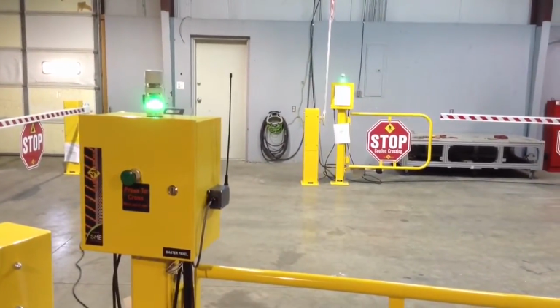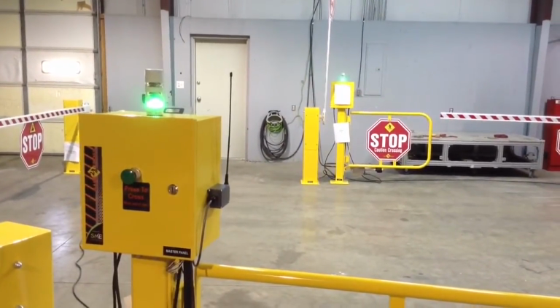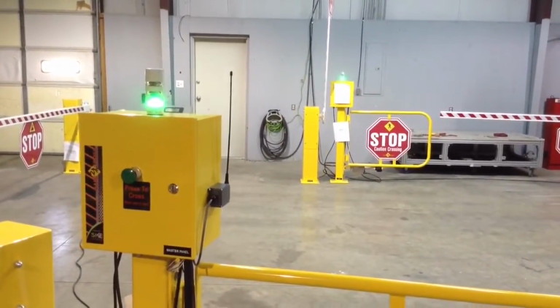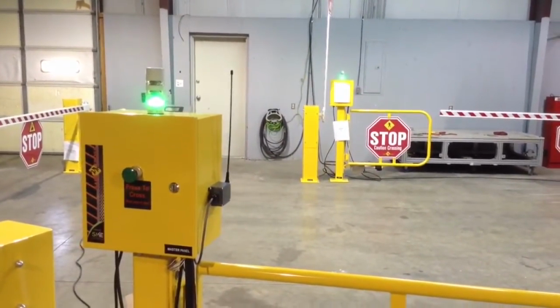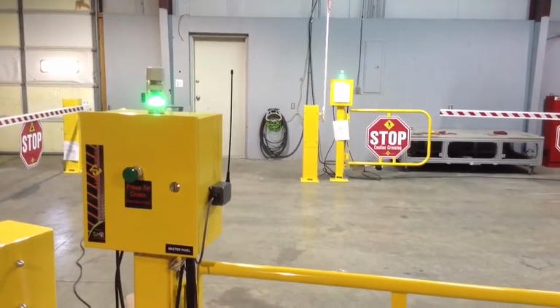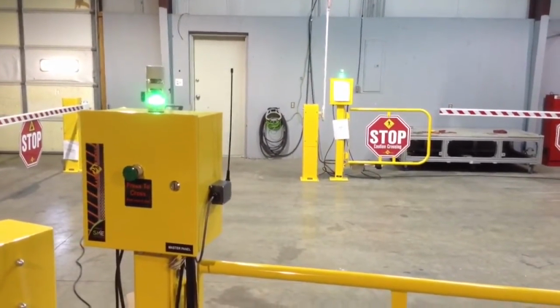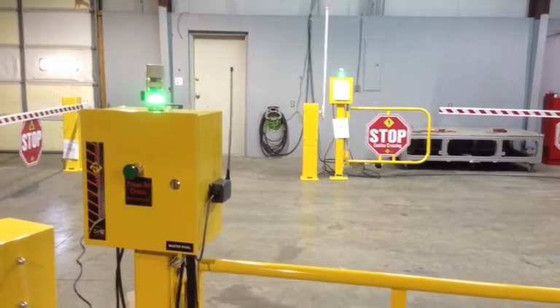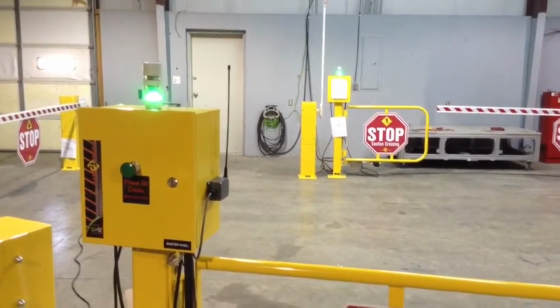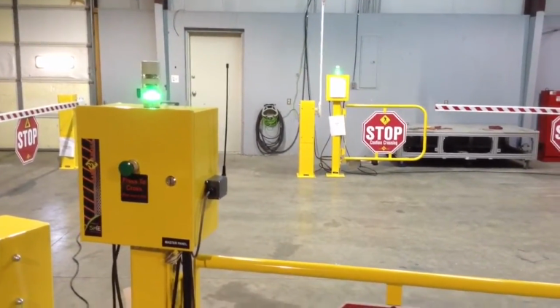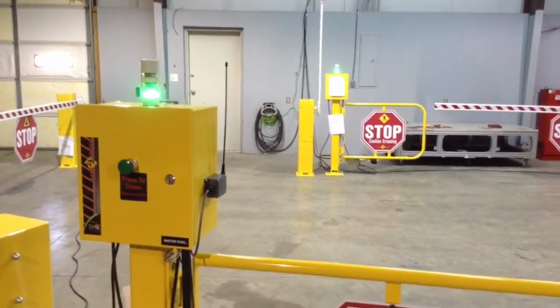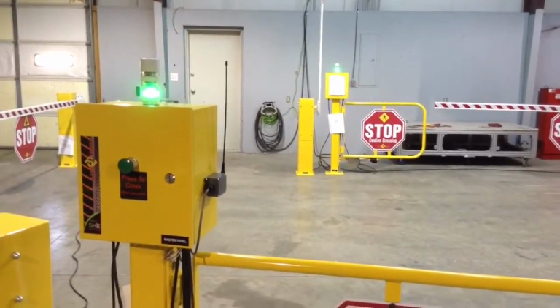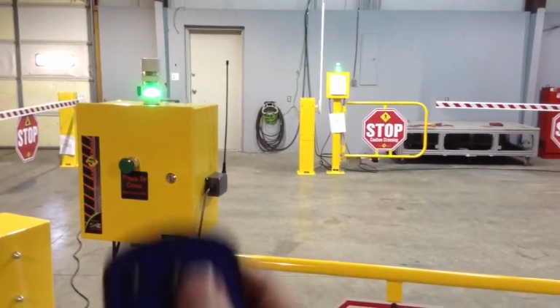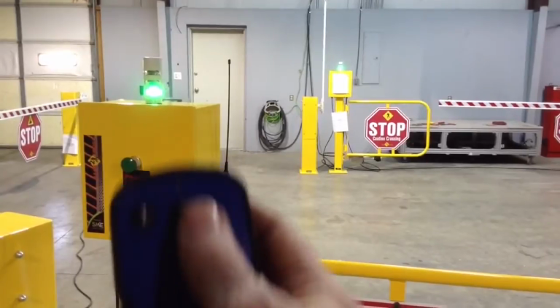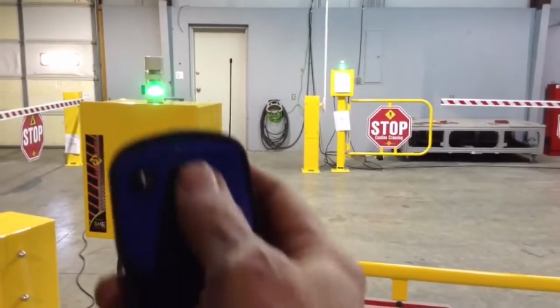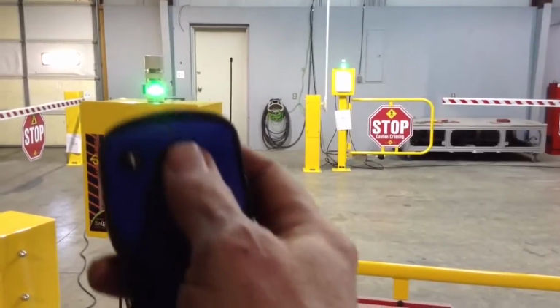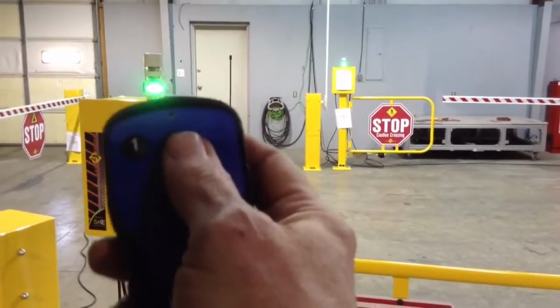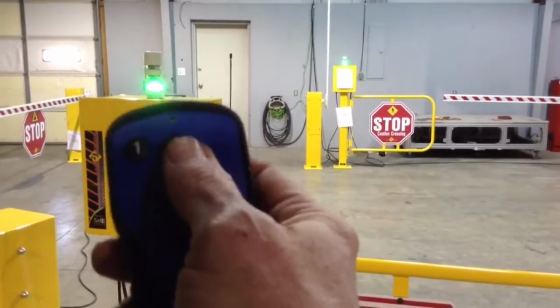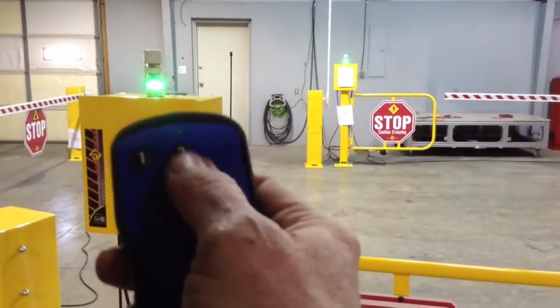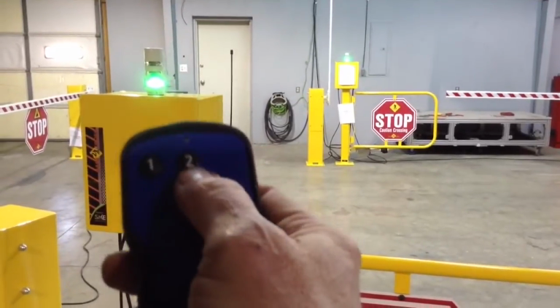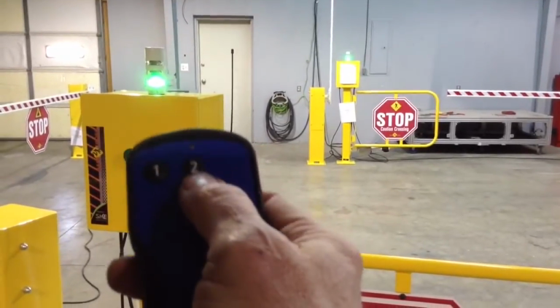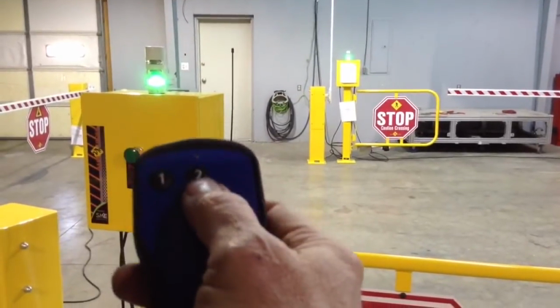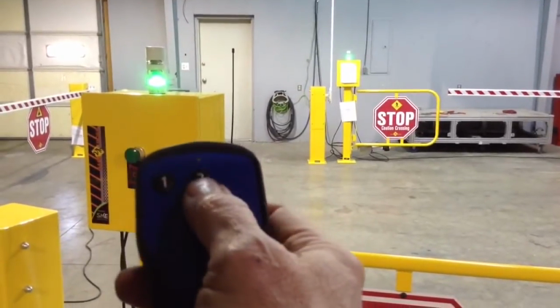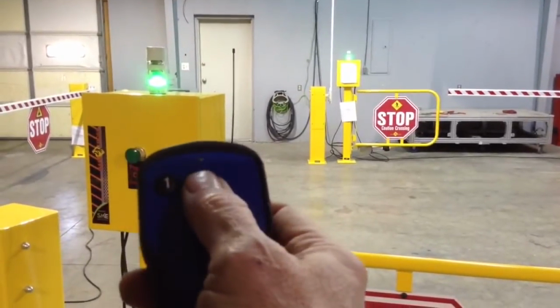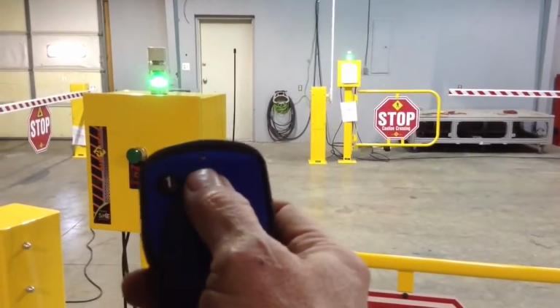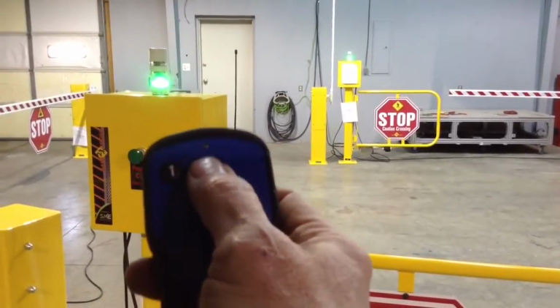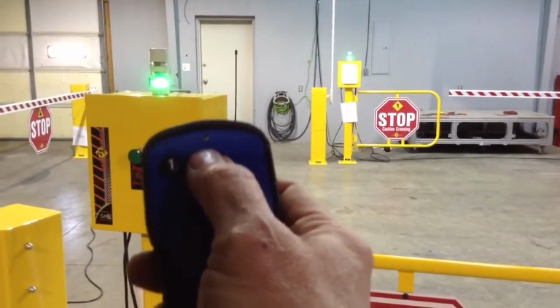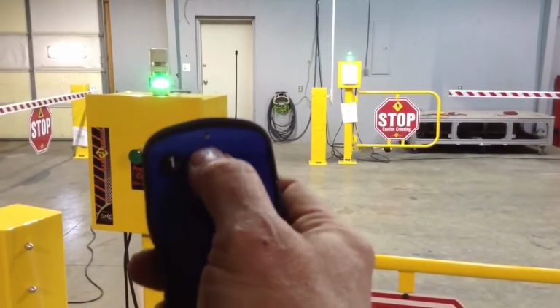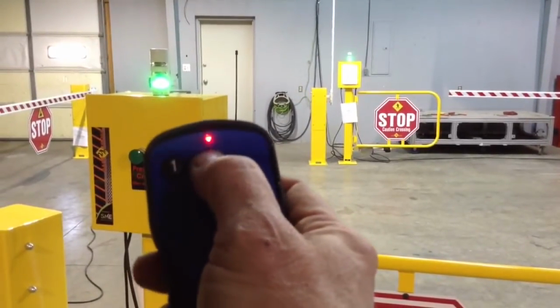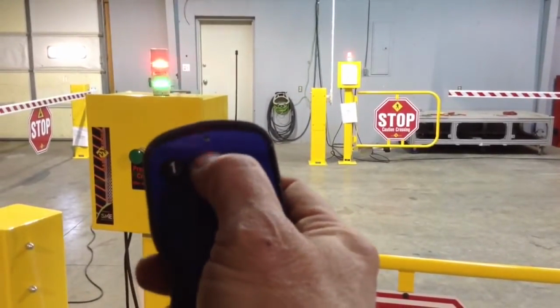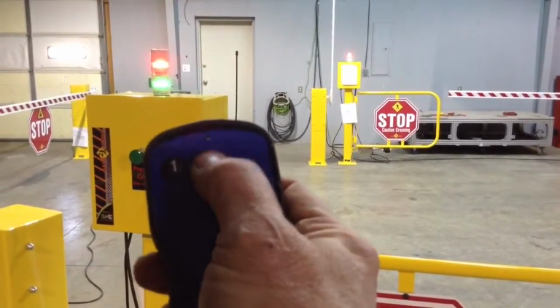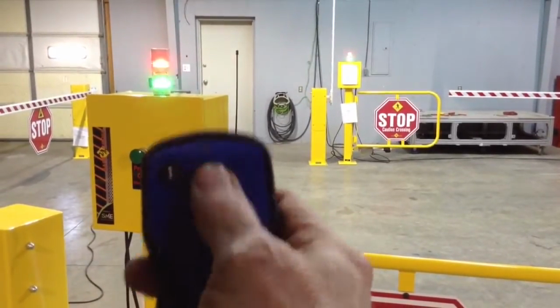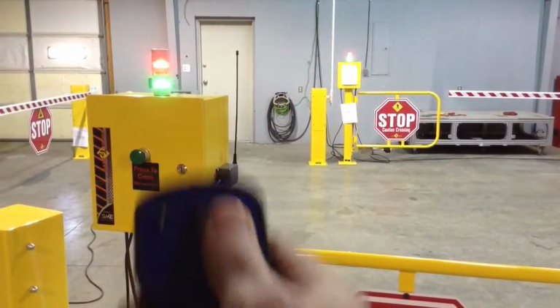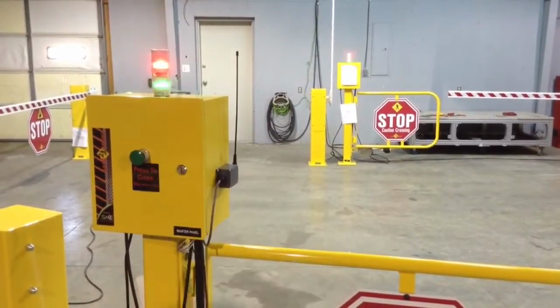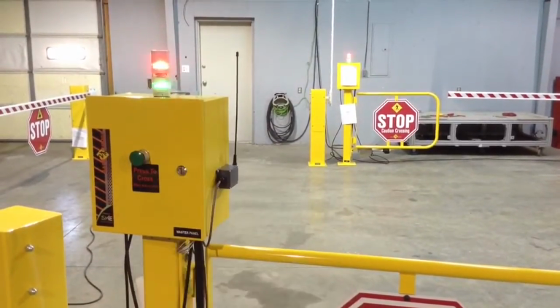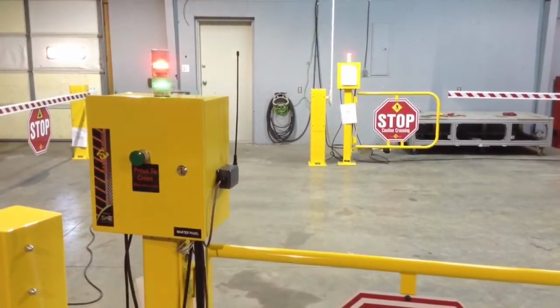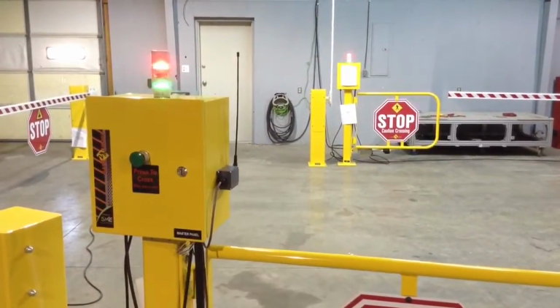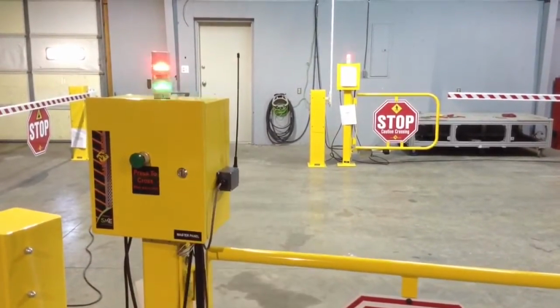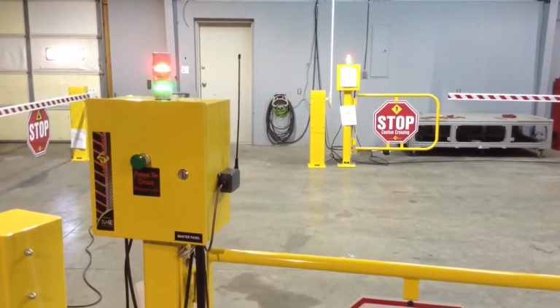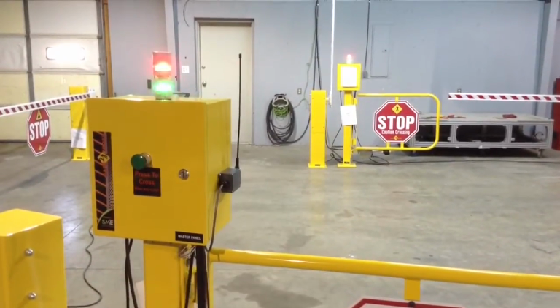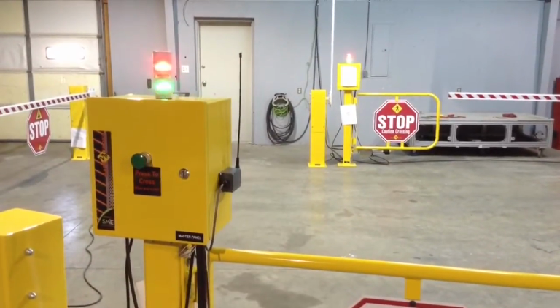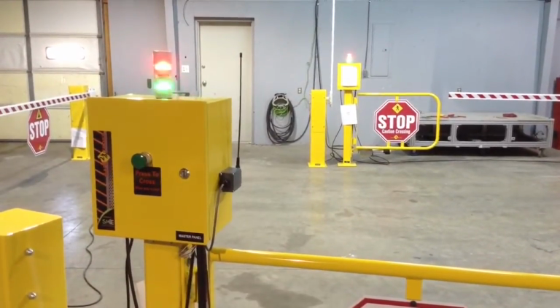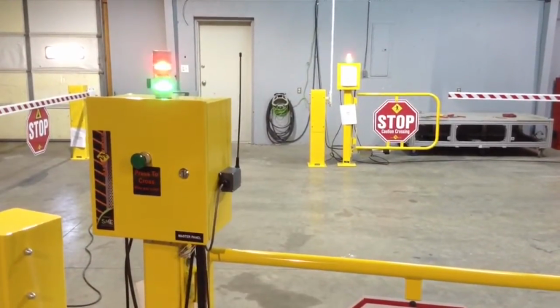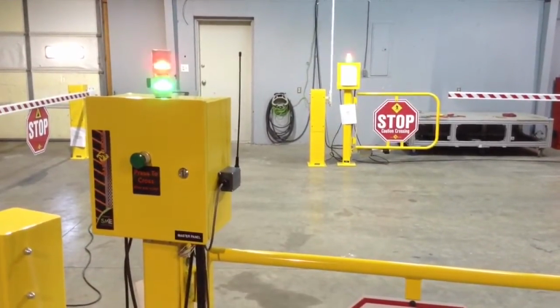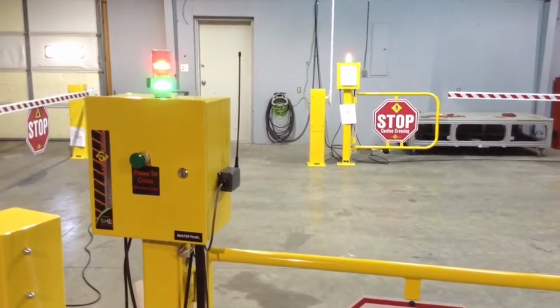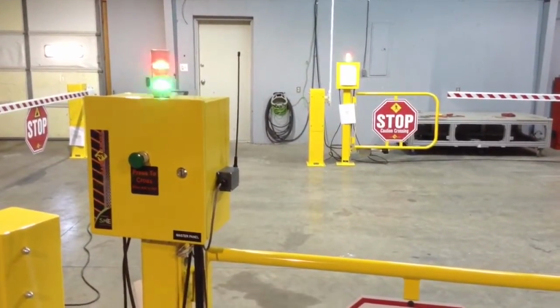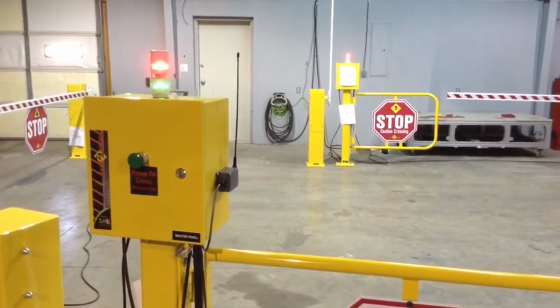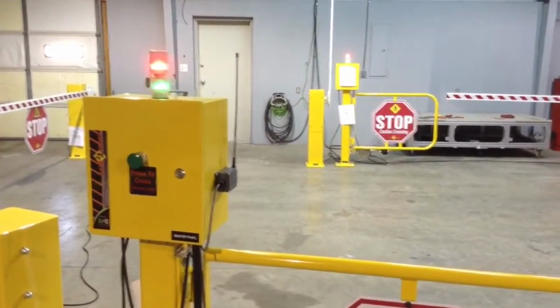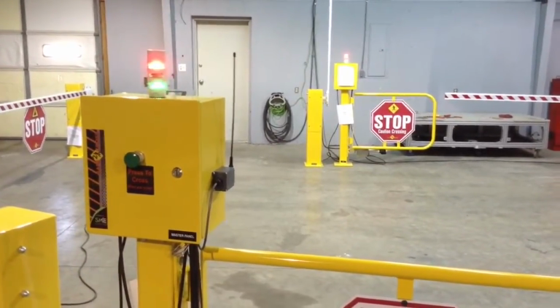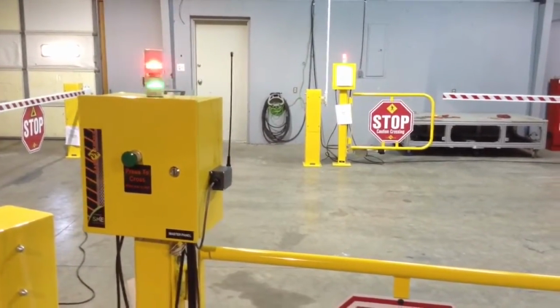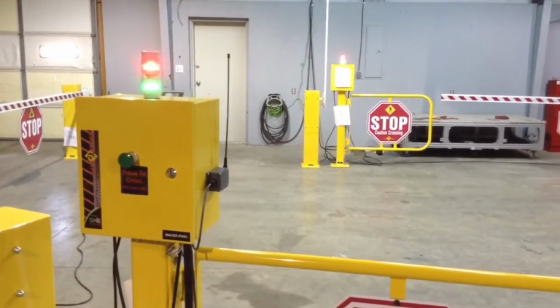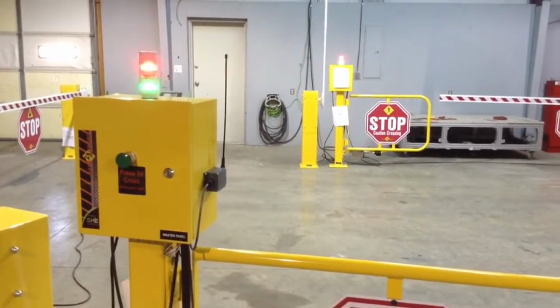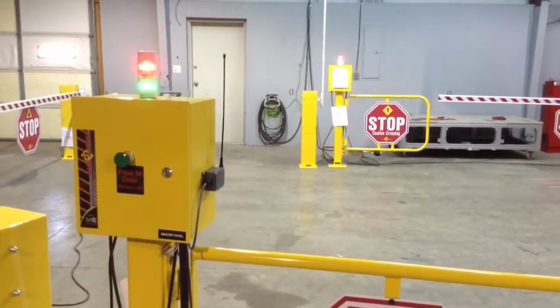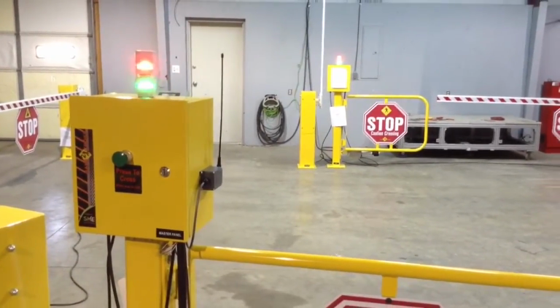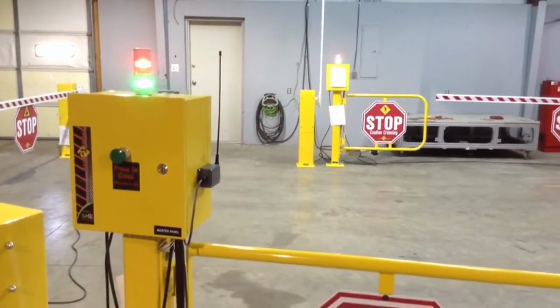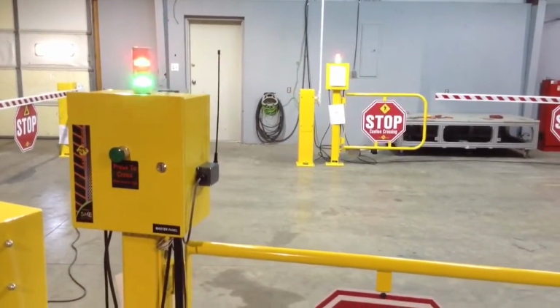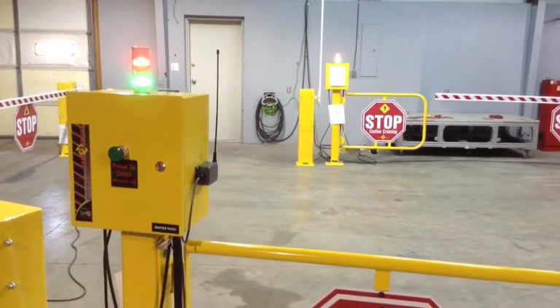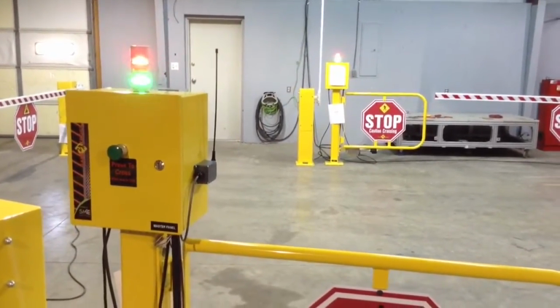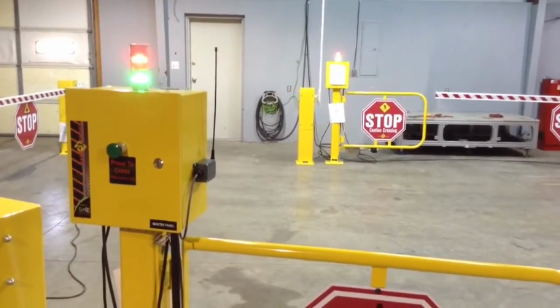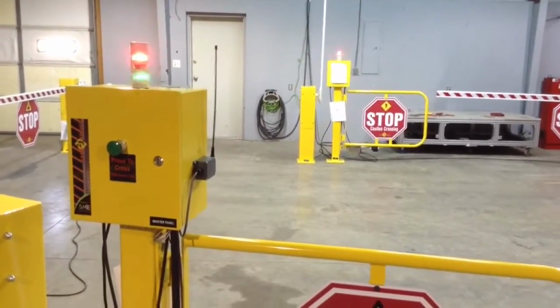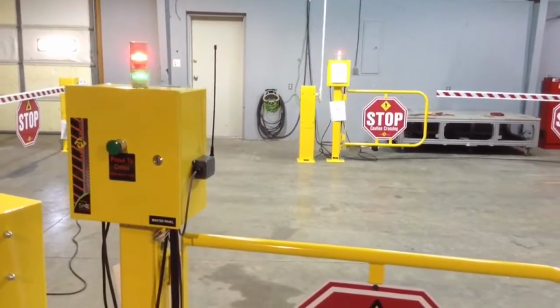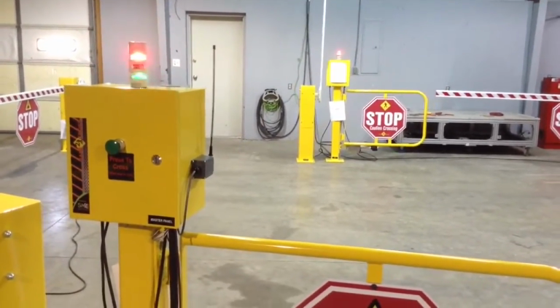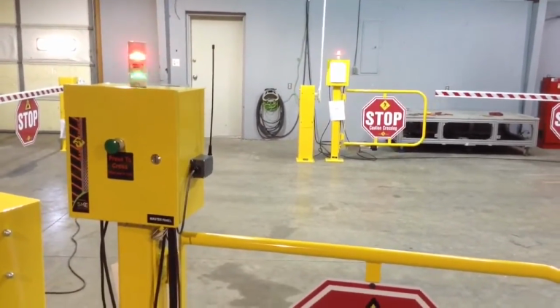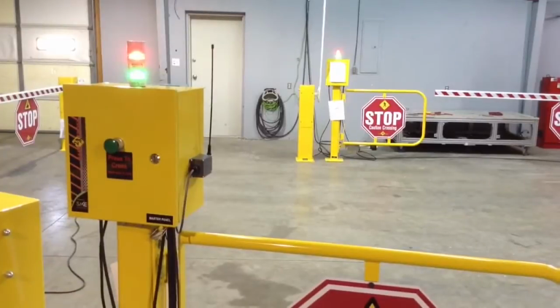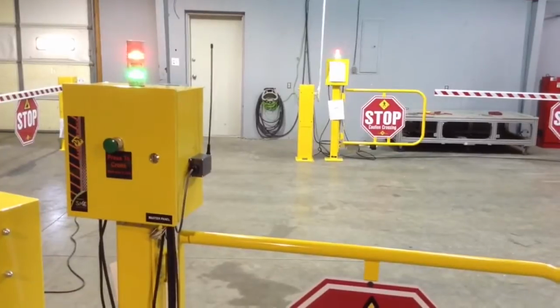Once they are through, they press the button again and it puts the system back into default mode.